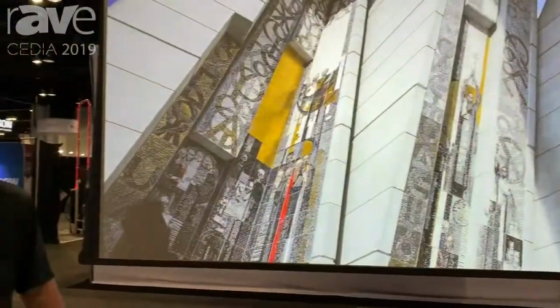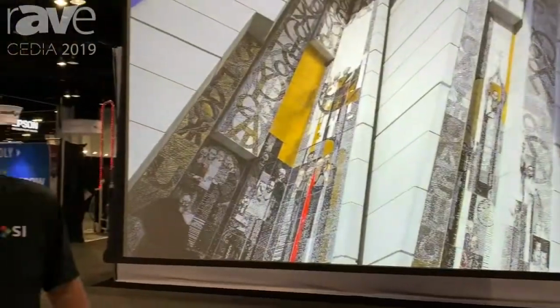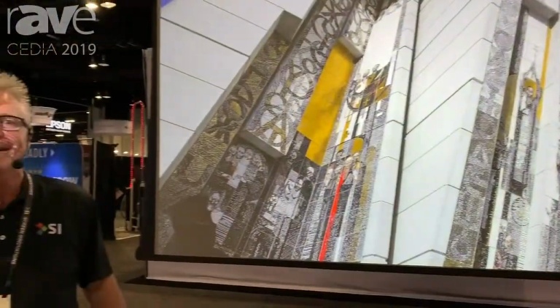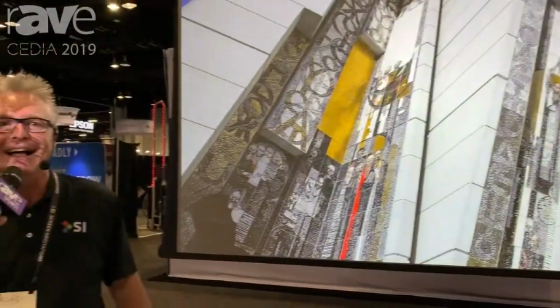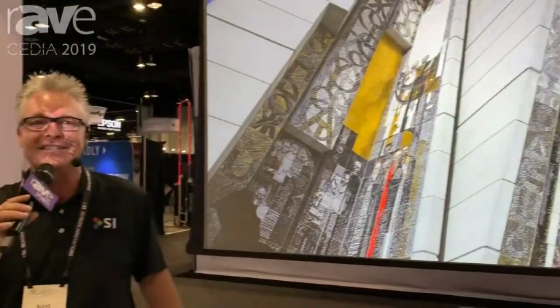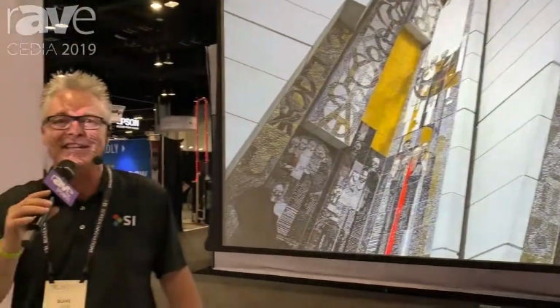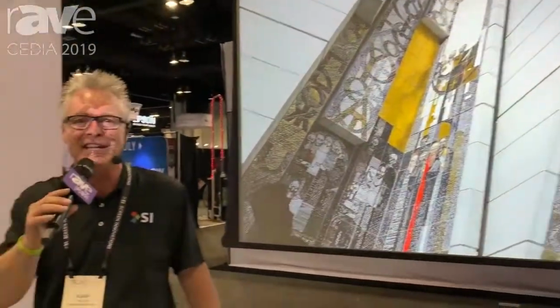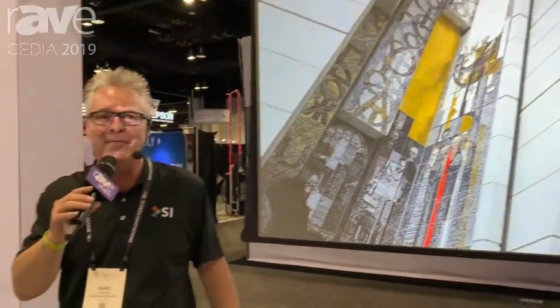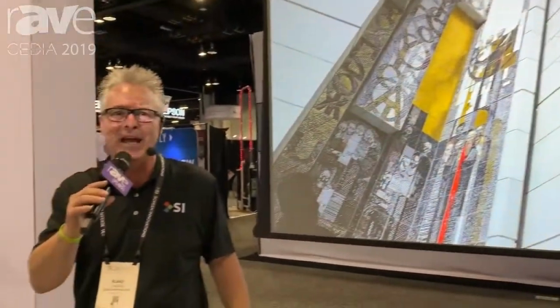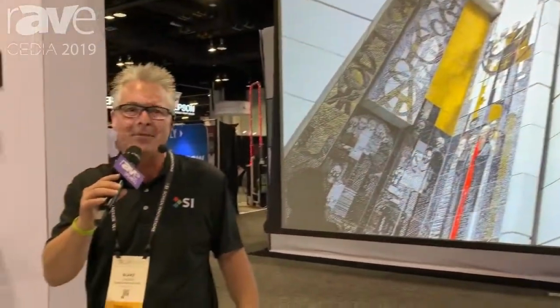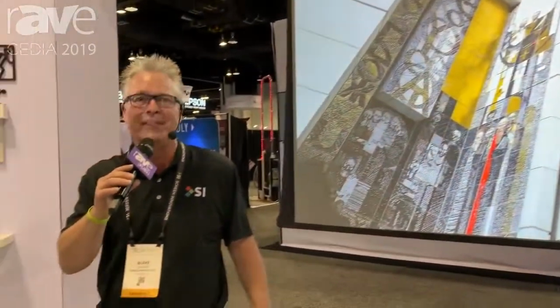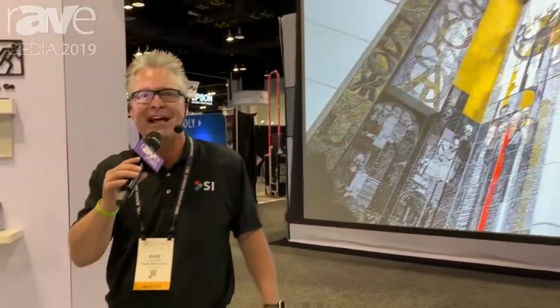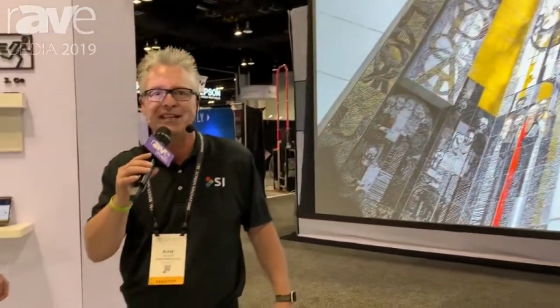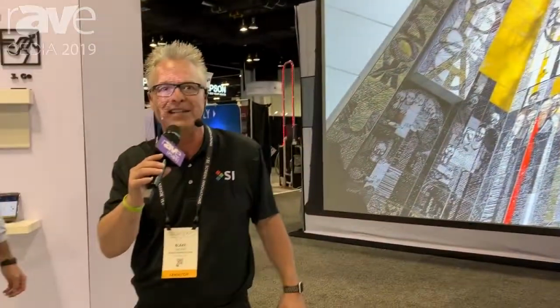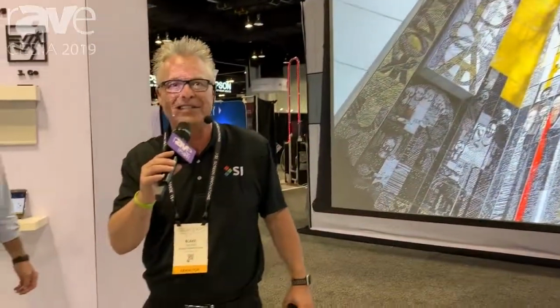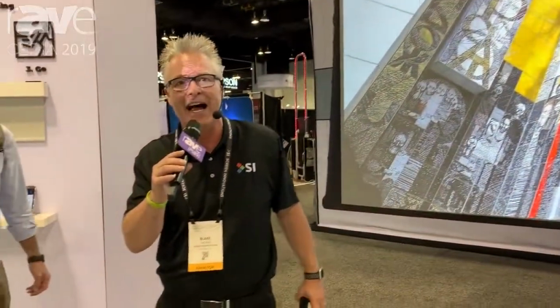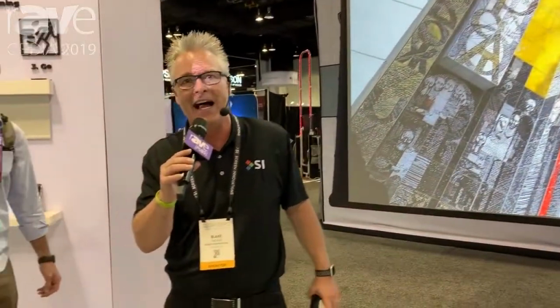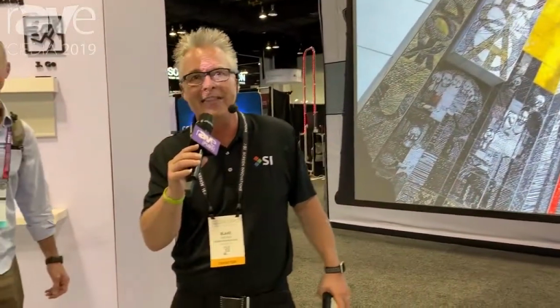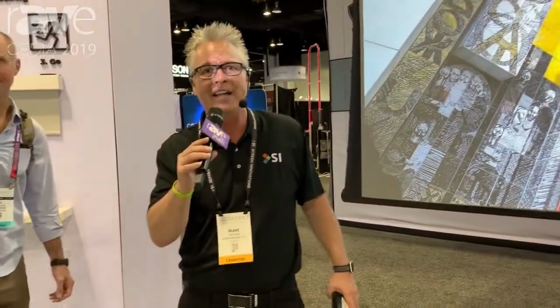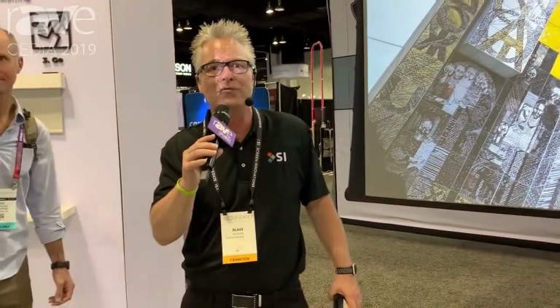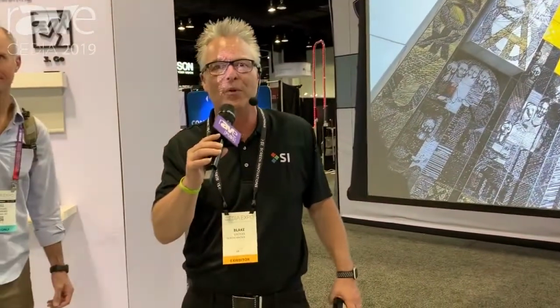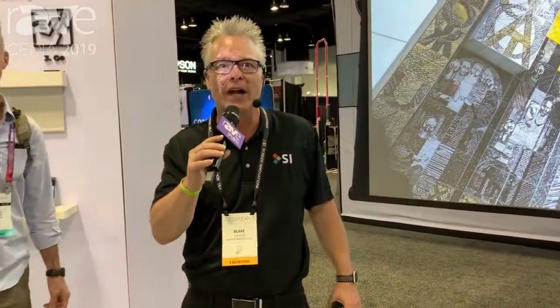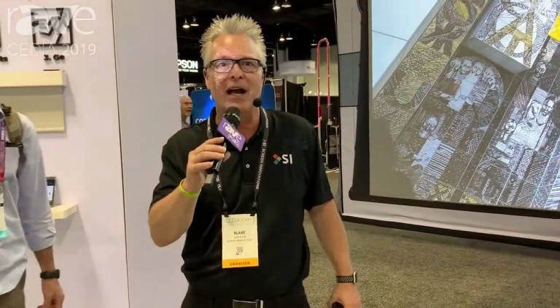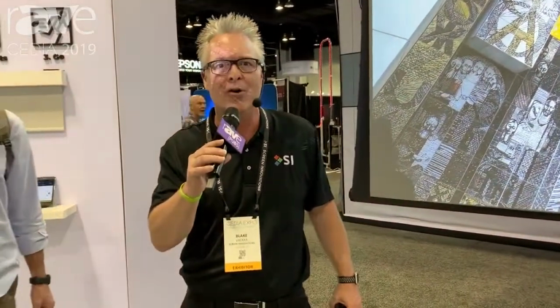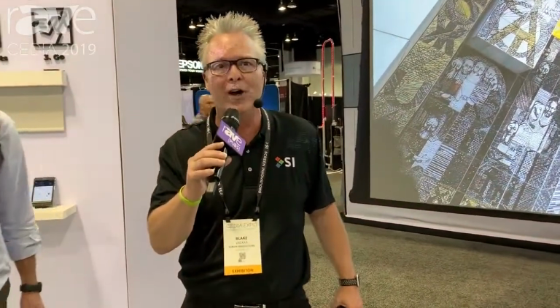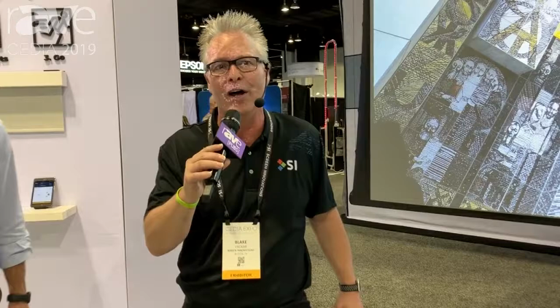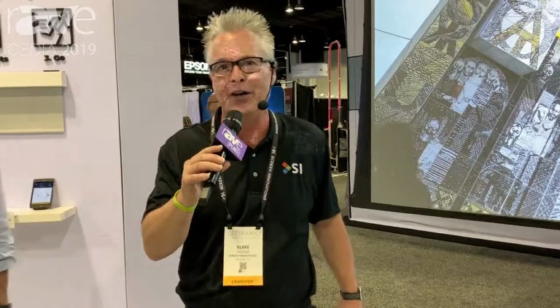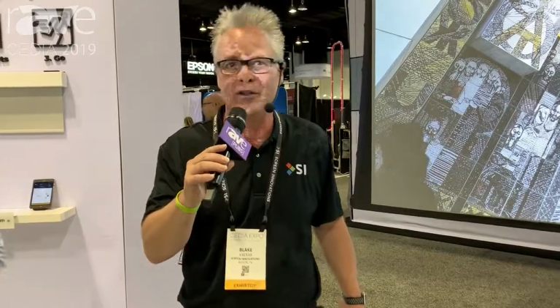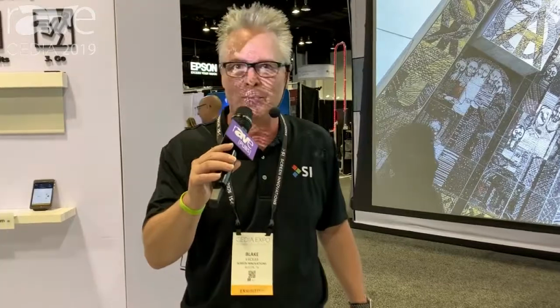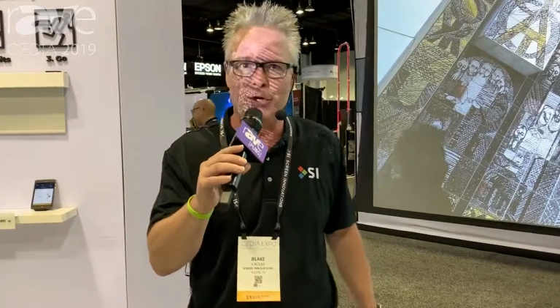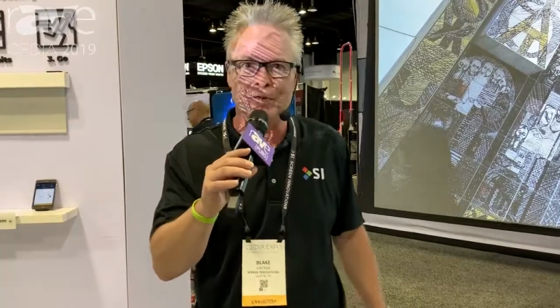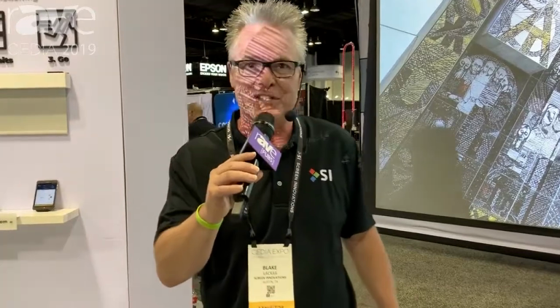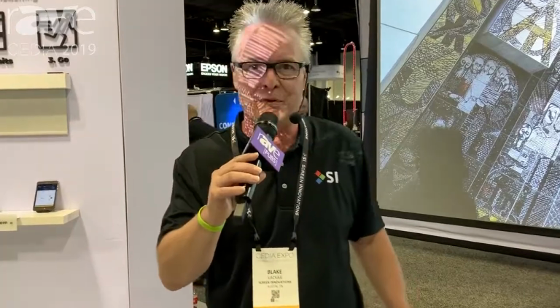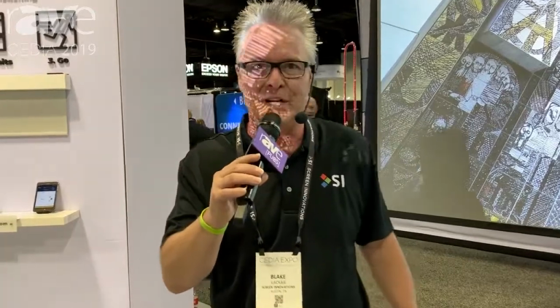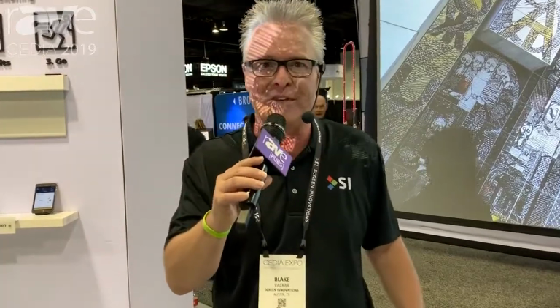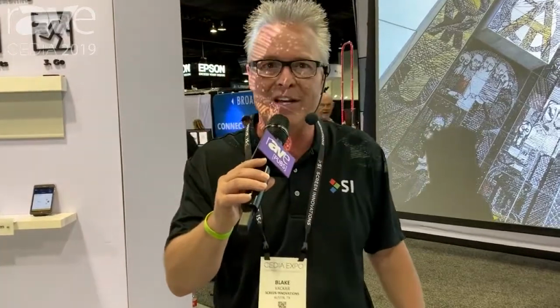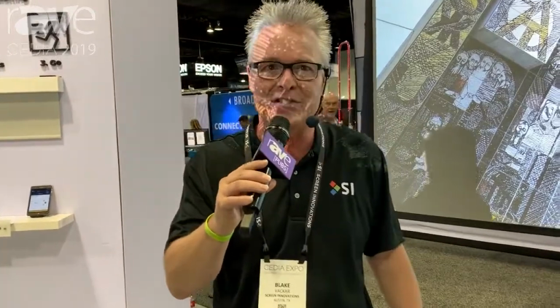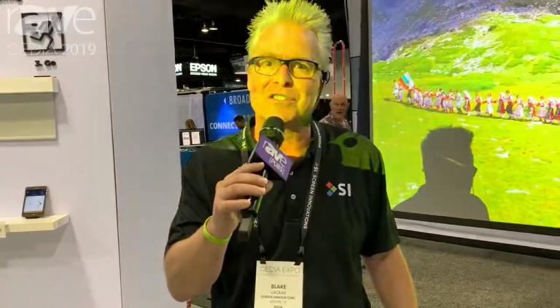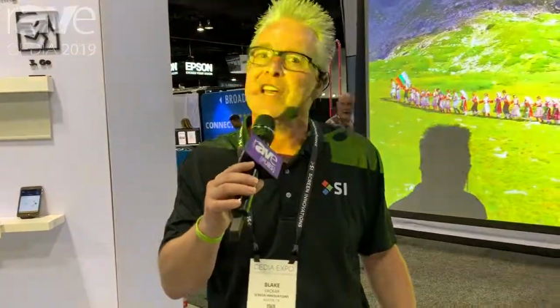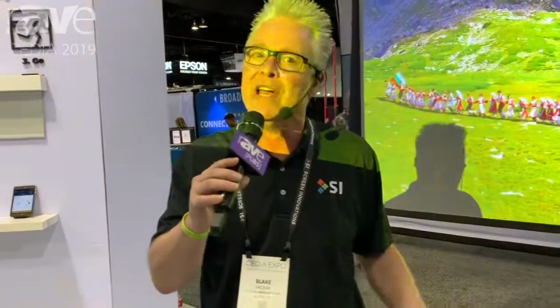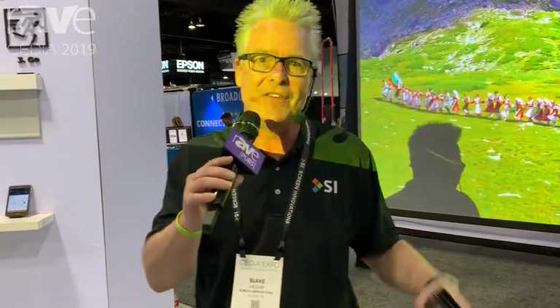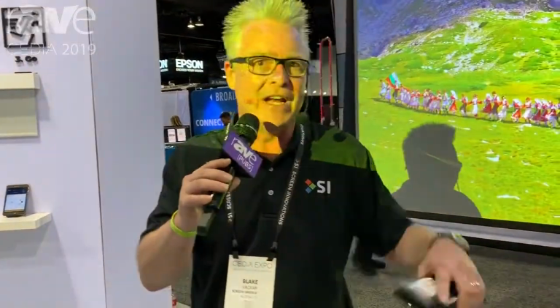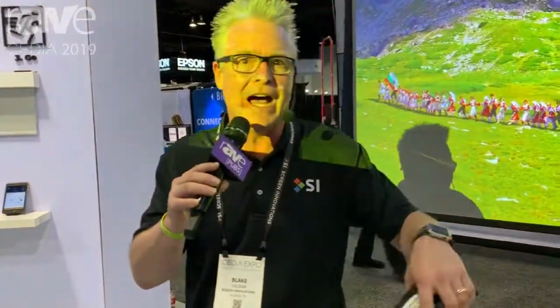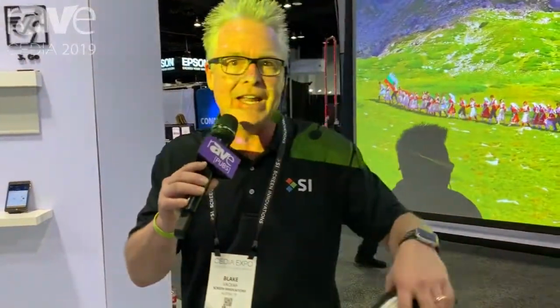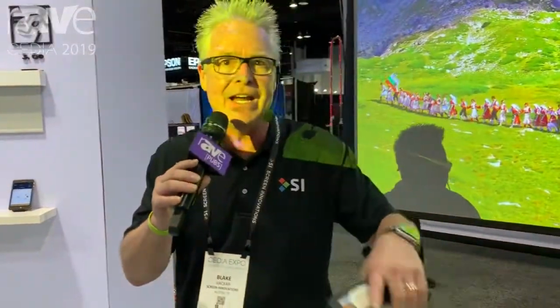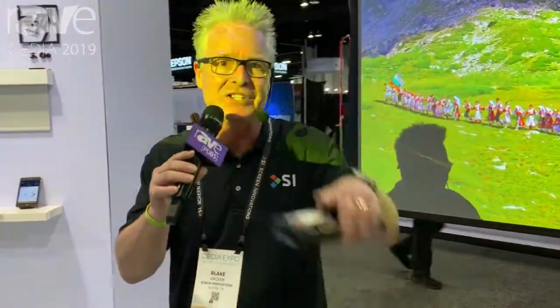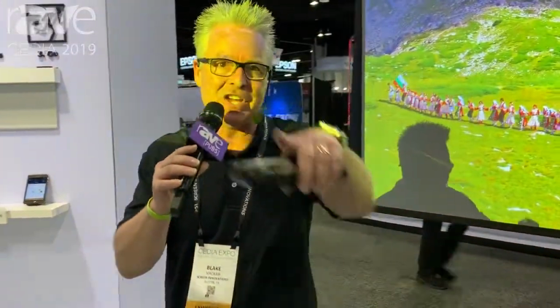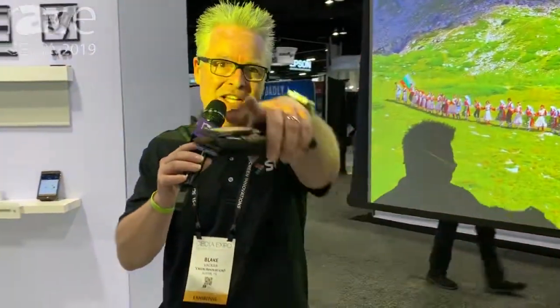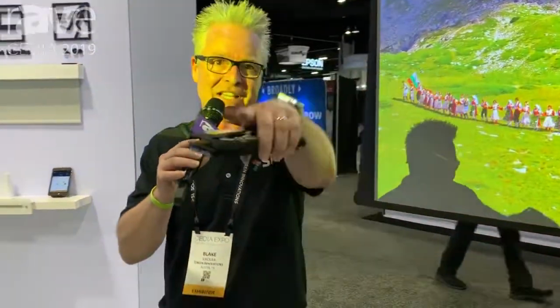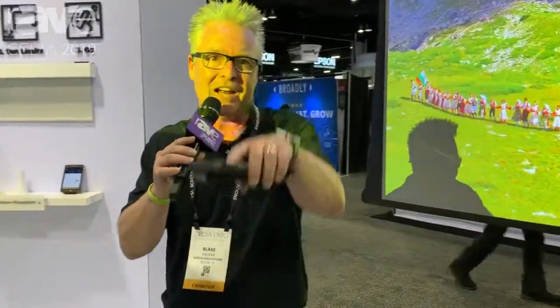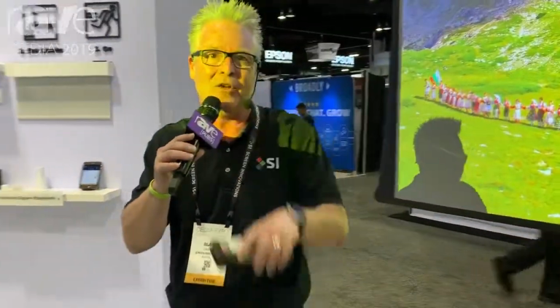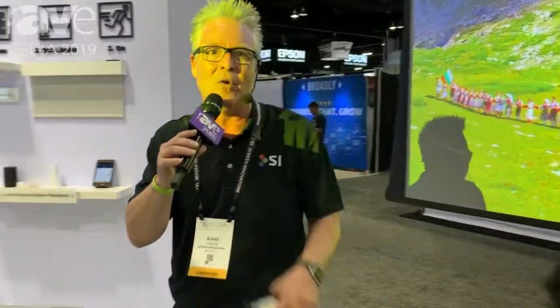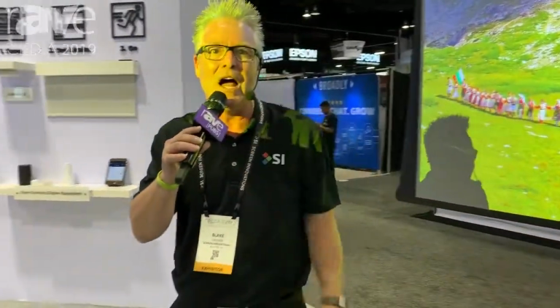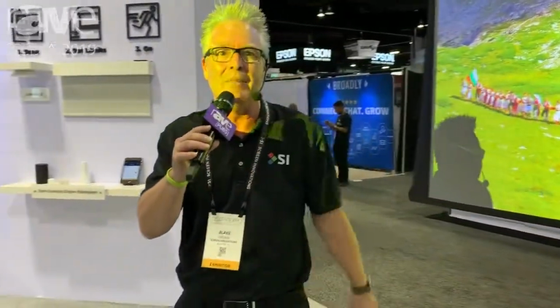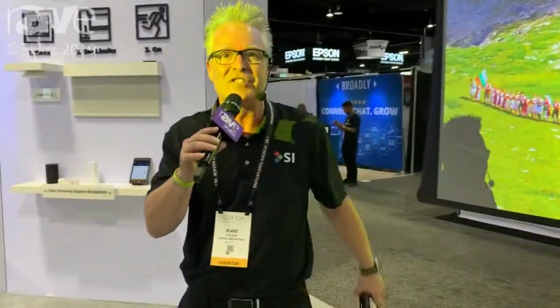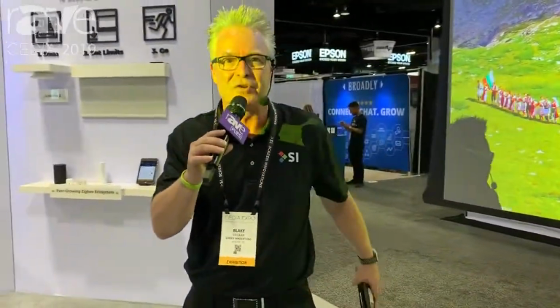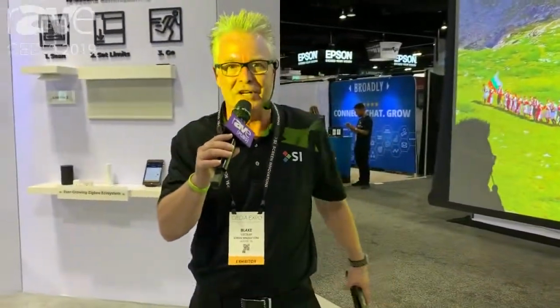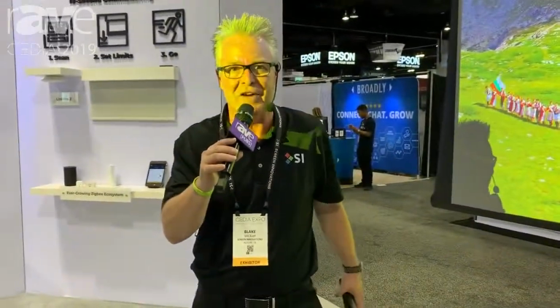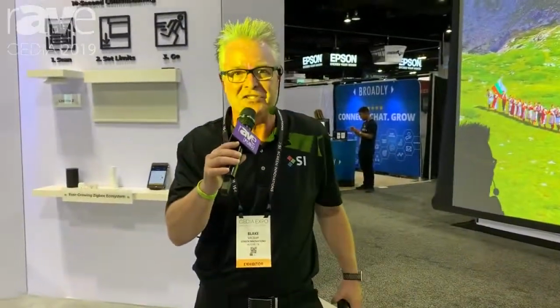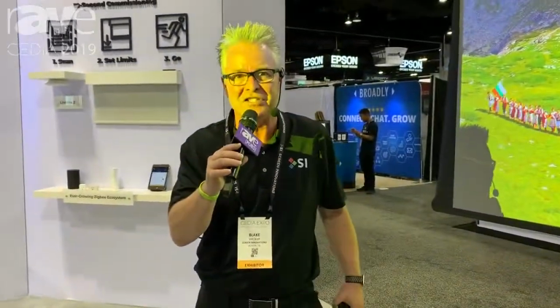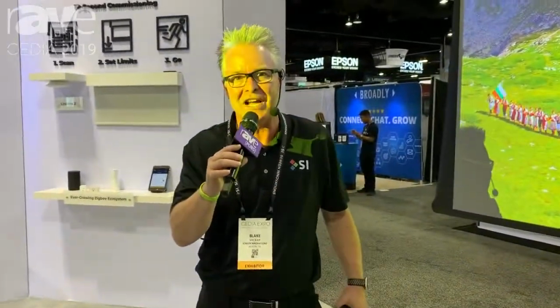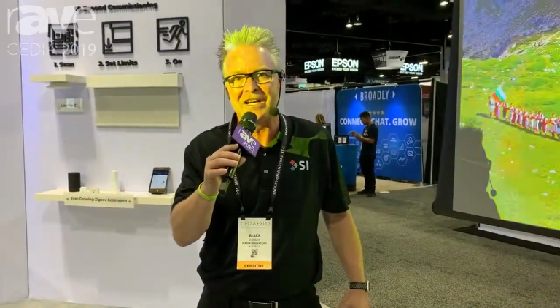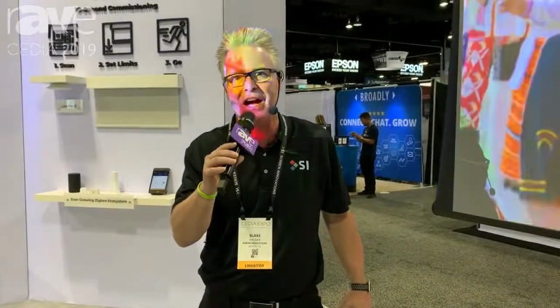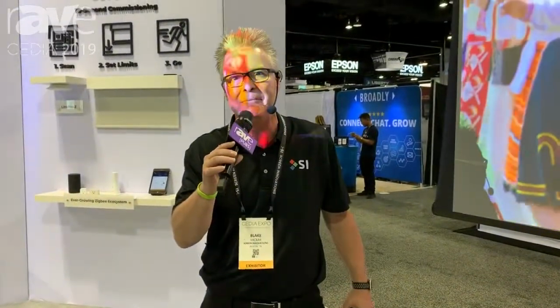Yeah, that's CDO, baby. That's SI. That's what we've got going on here at the booth at Screen Innovations. If you're not here, check us out on the web at ScreenInnovations.com.